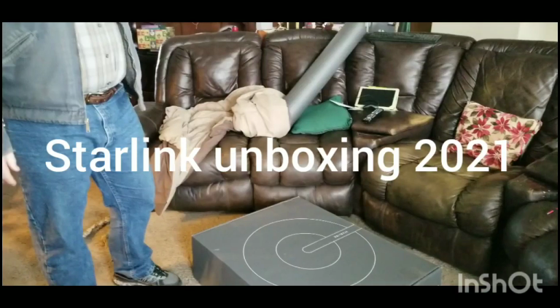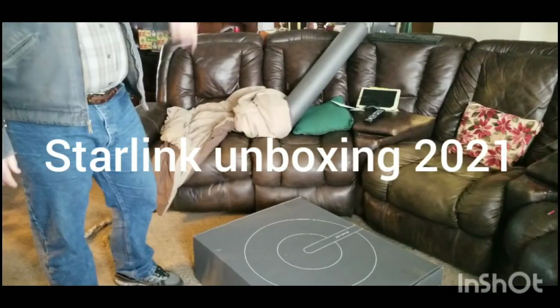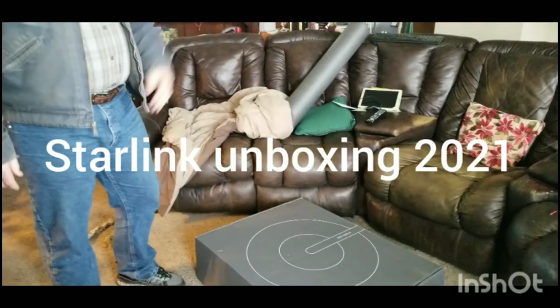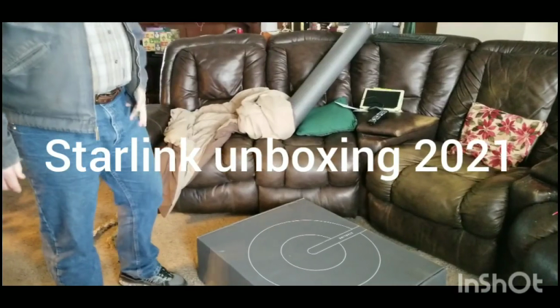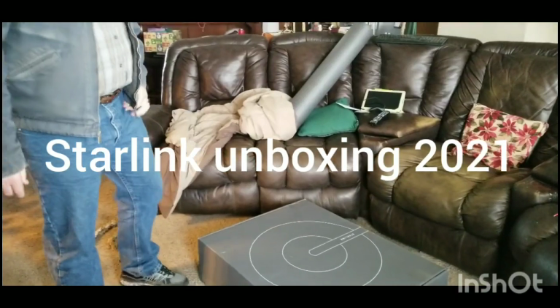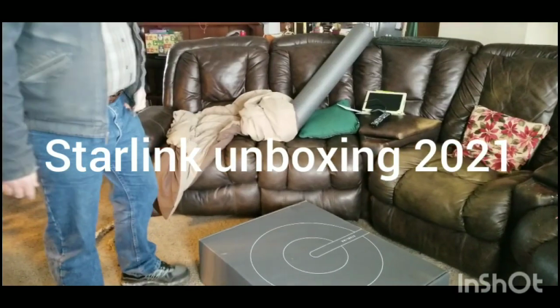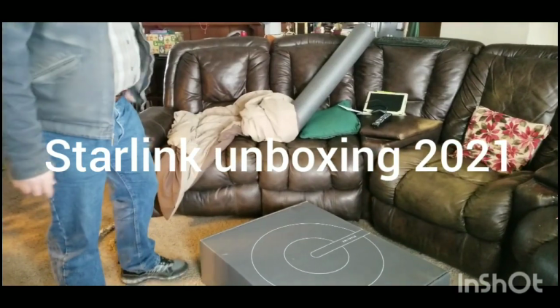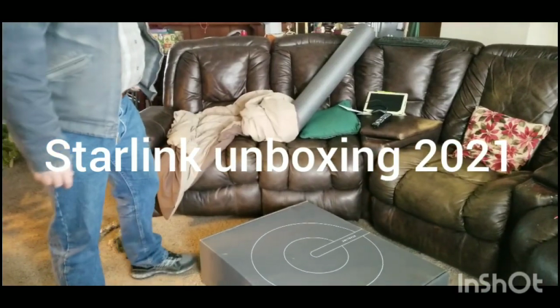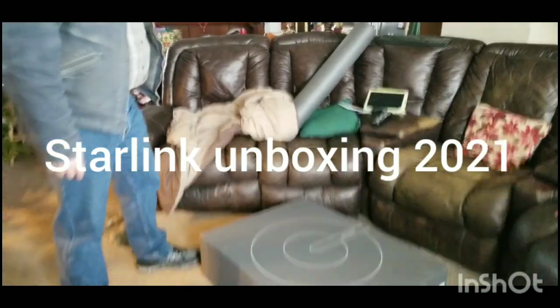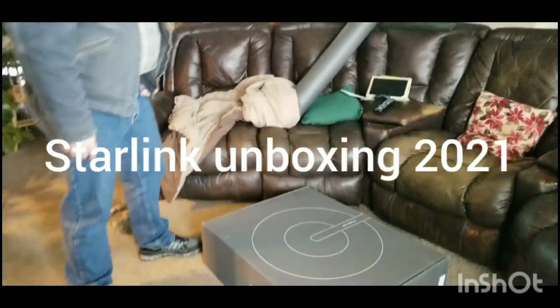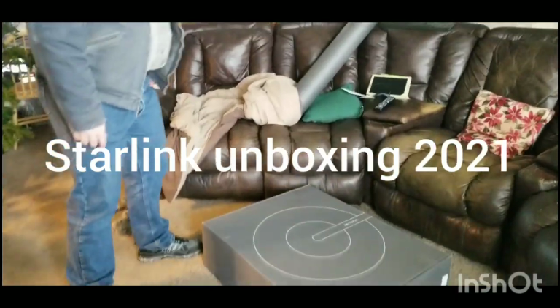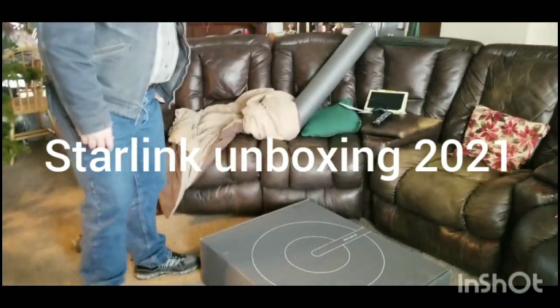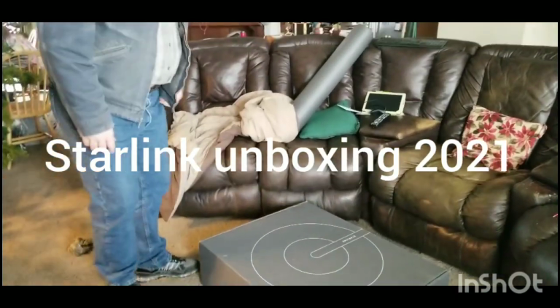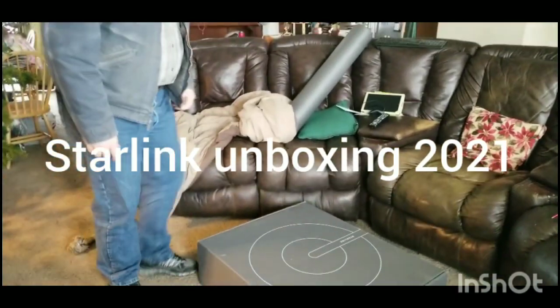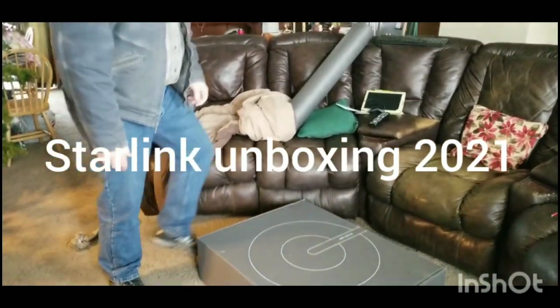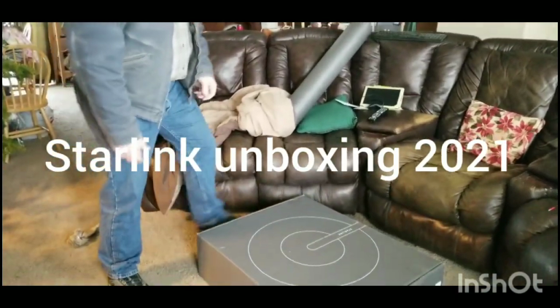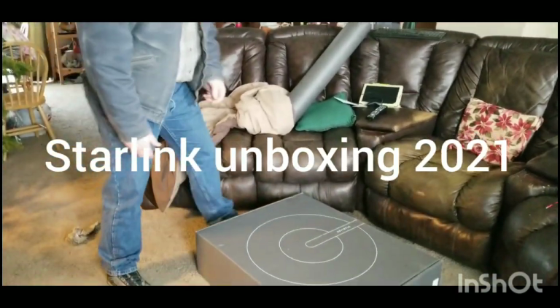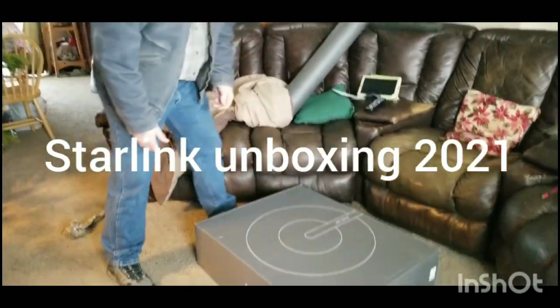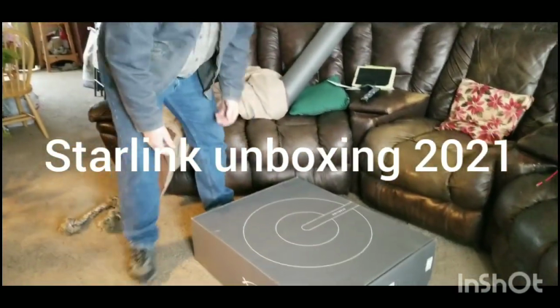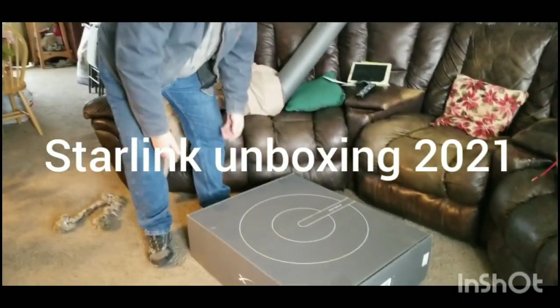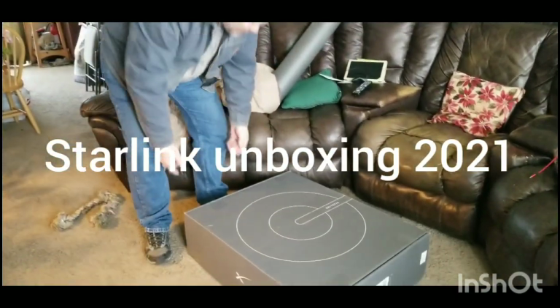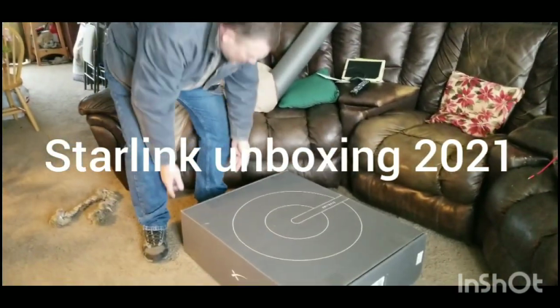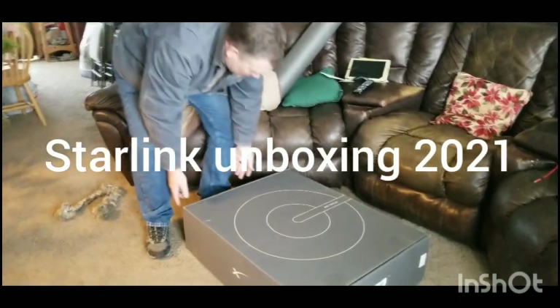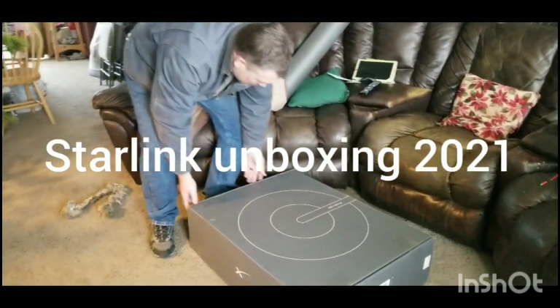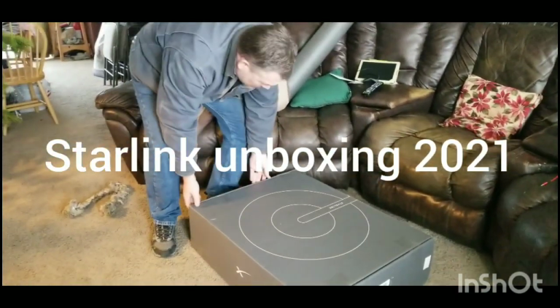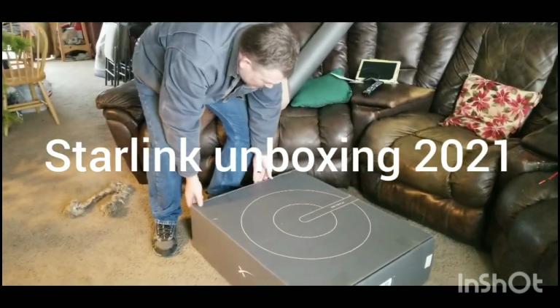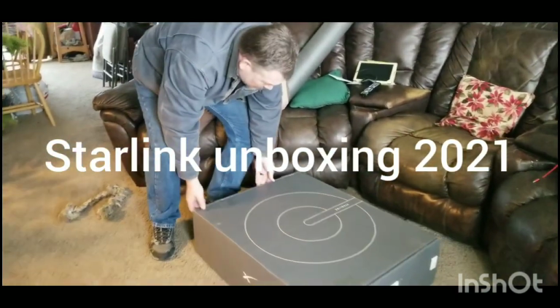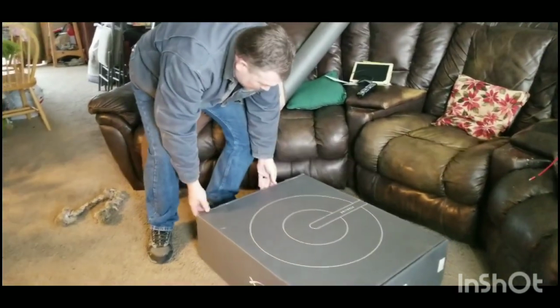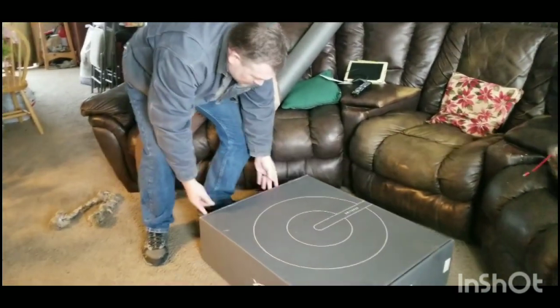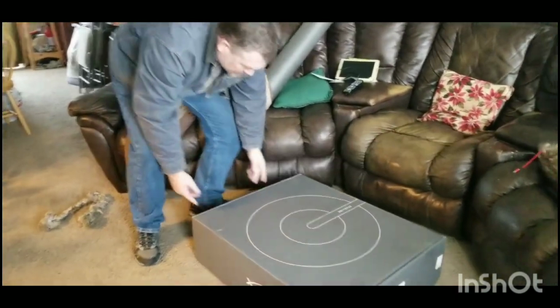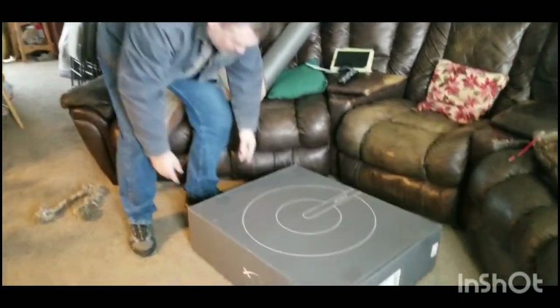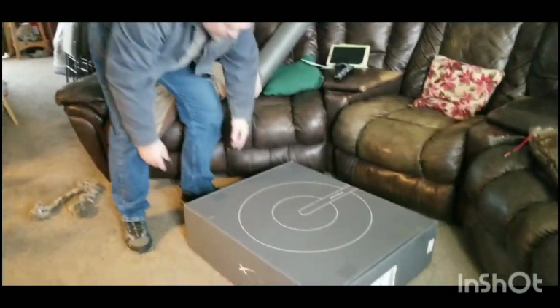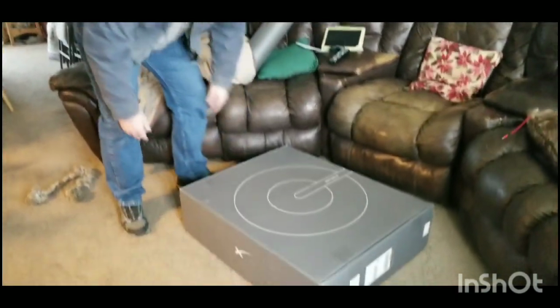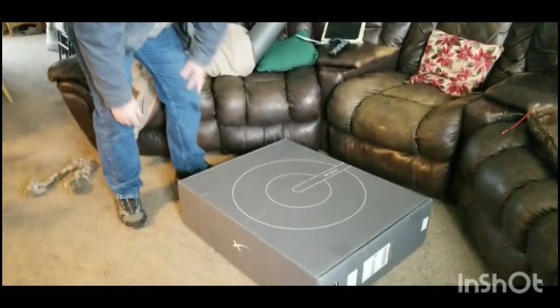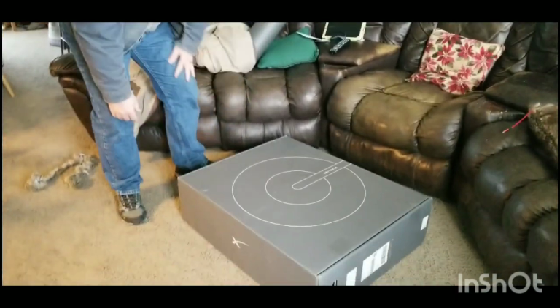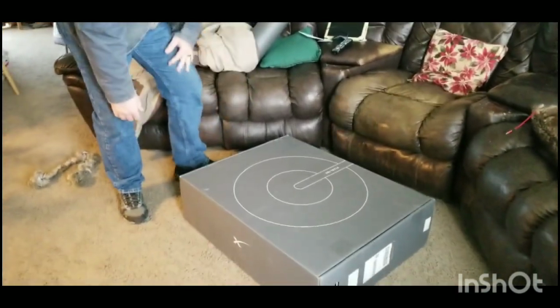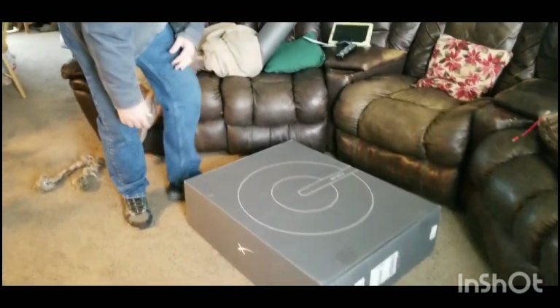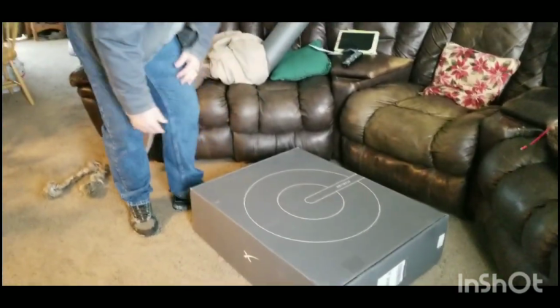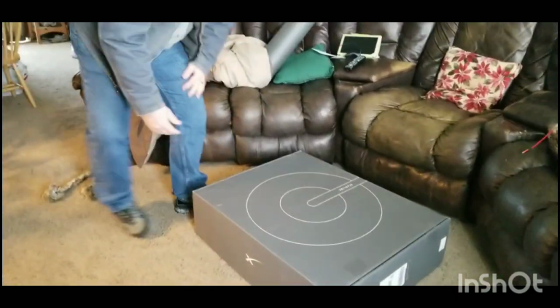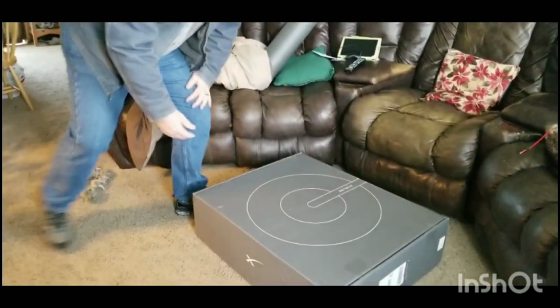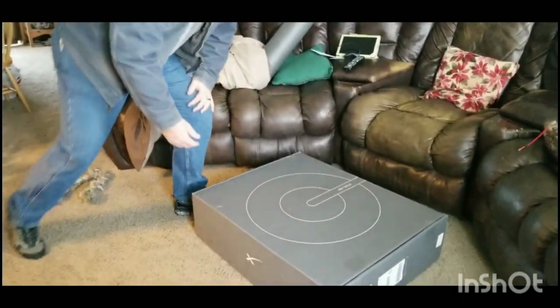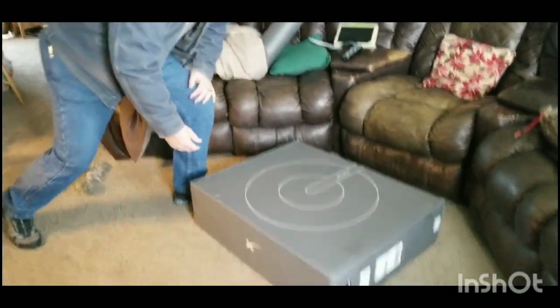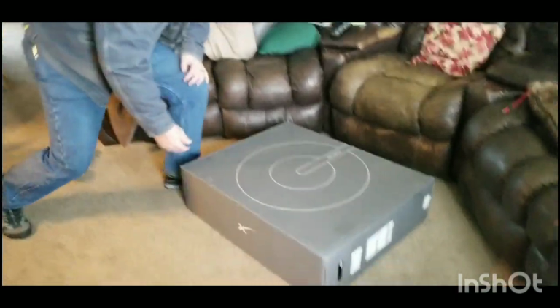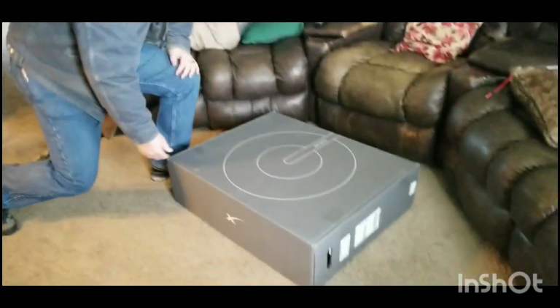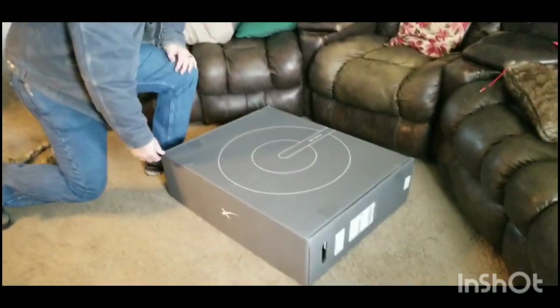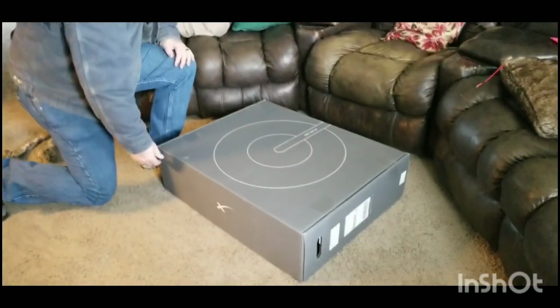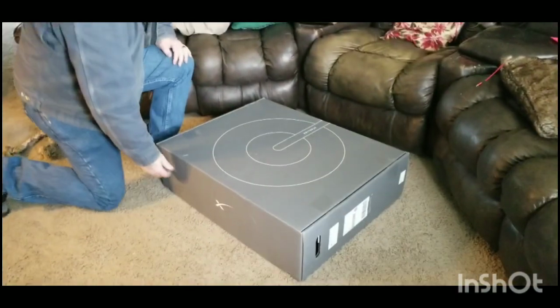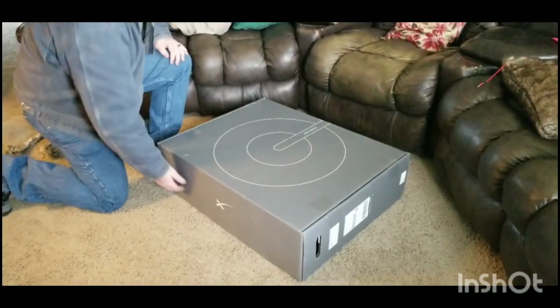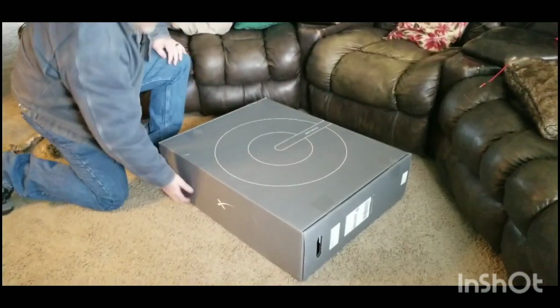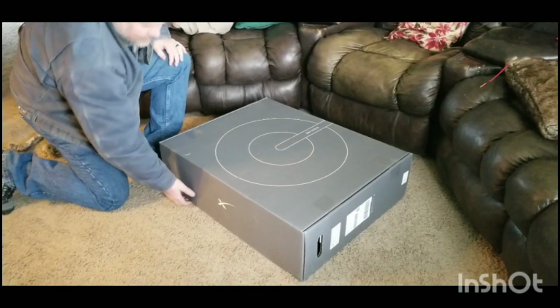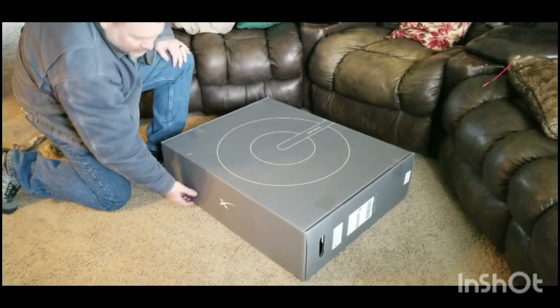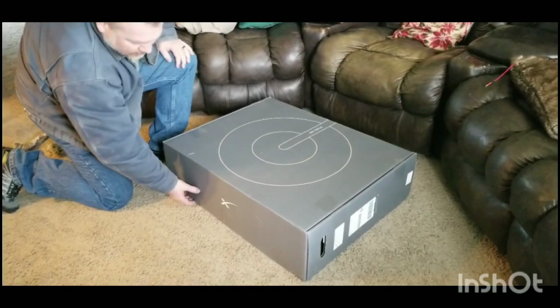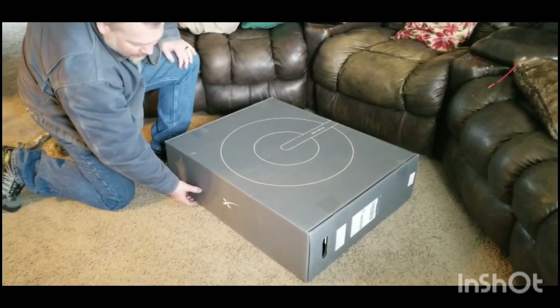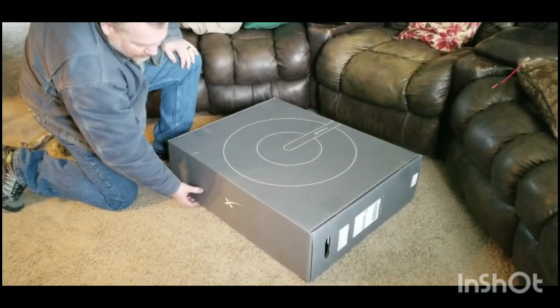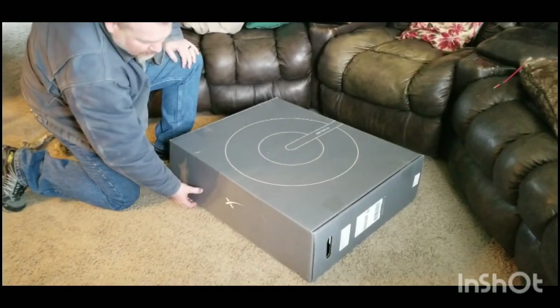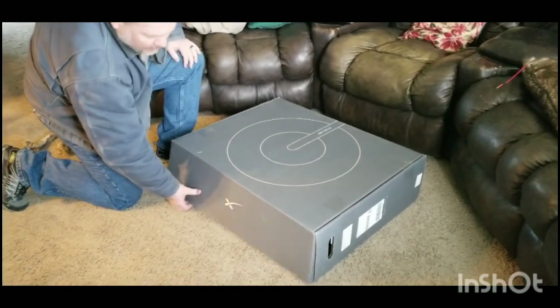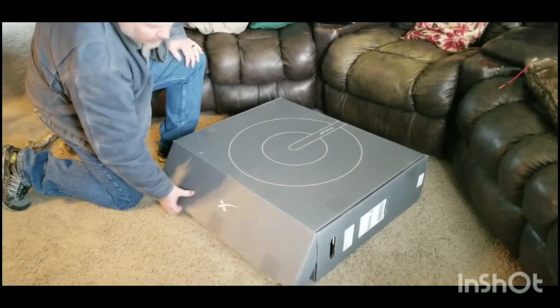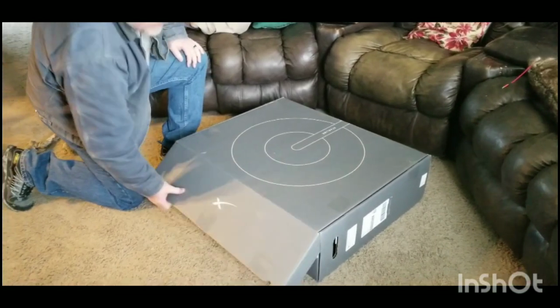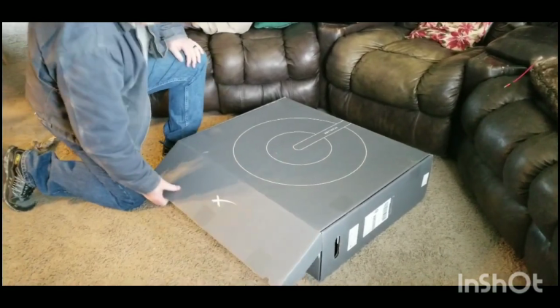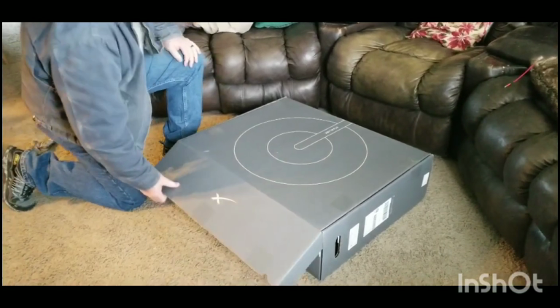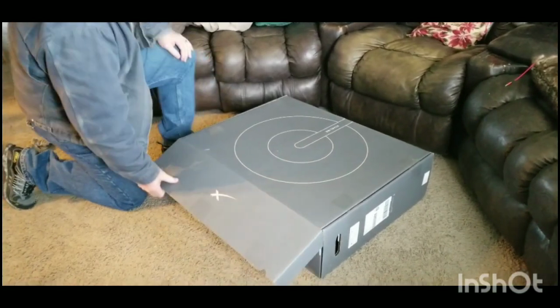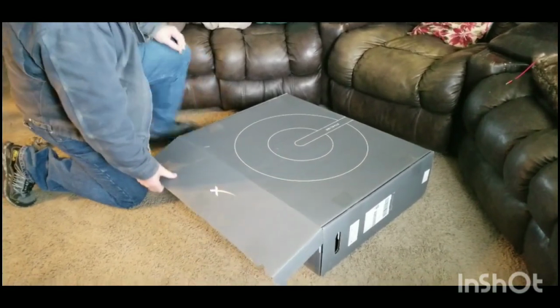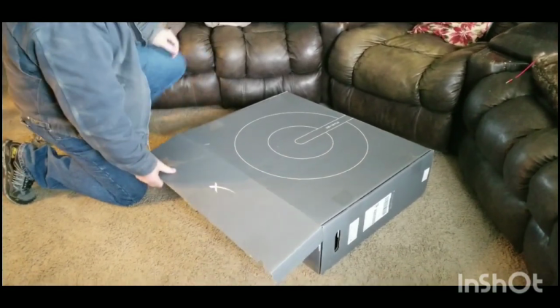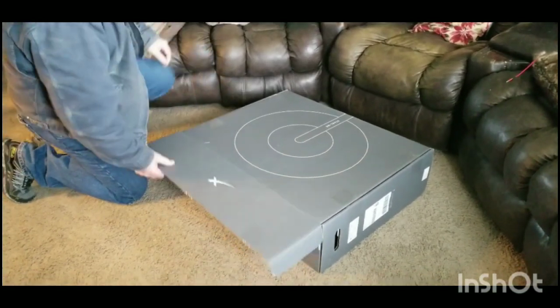We just got our Starlink today. We're in Central Washington. Just opened the box for the first time.